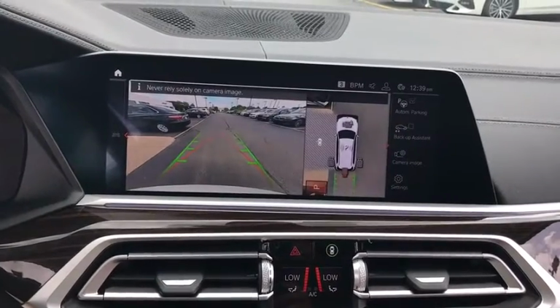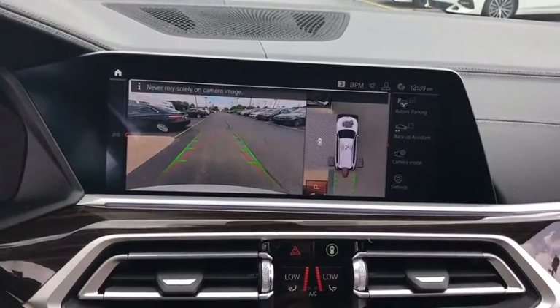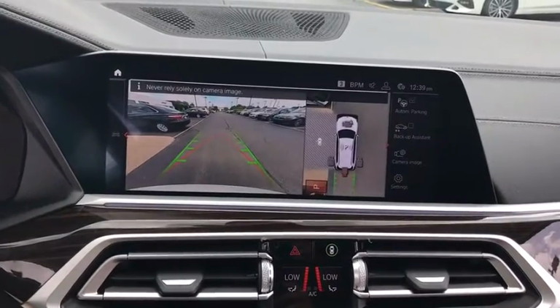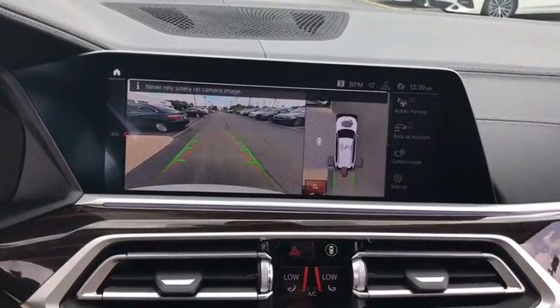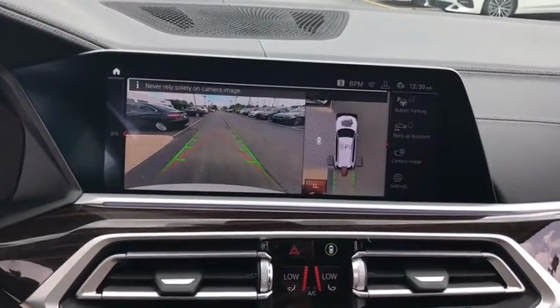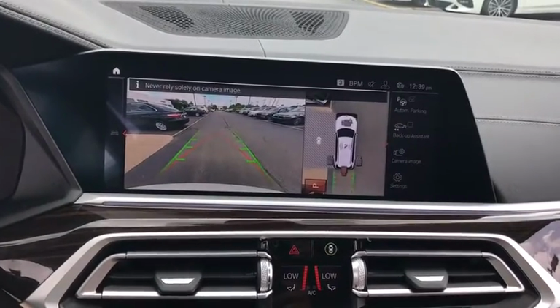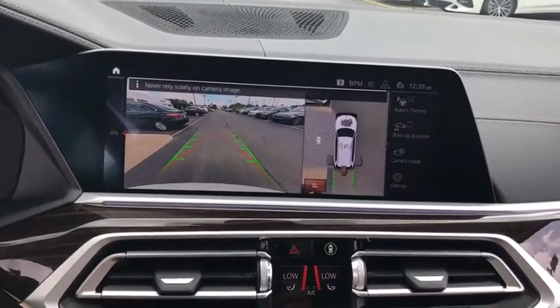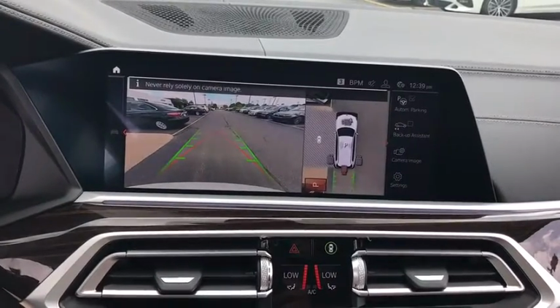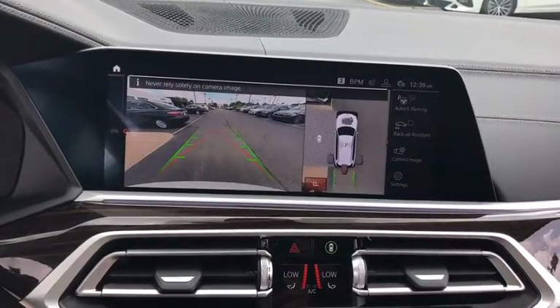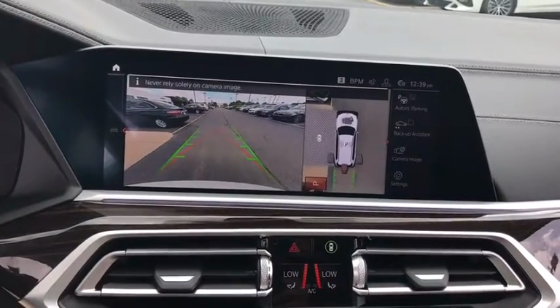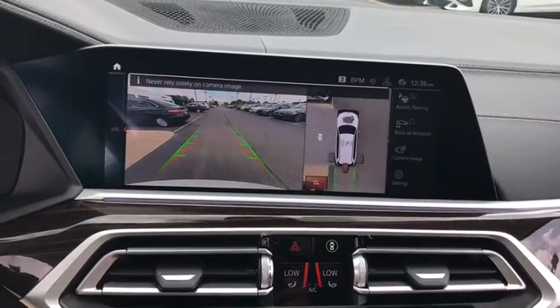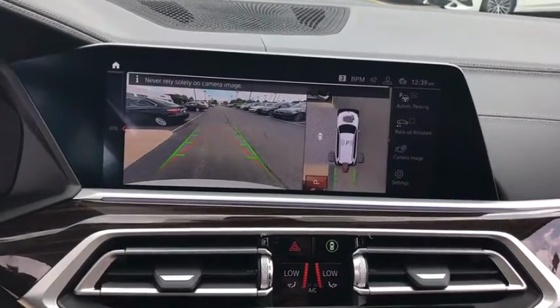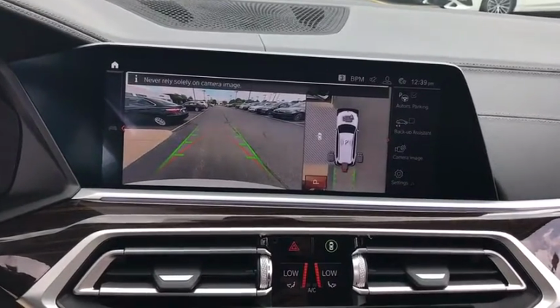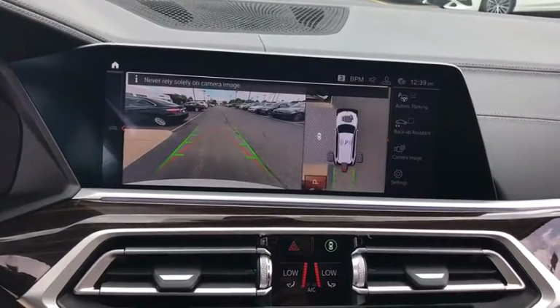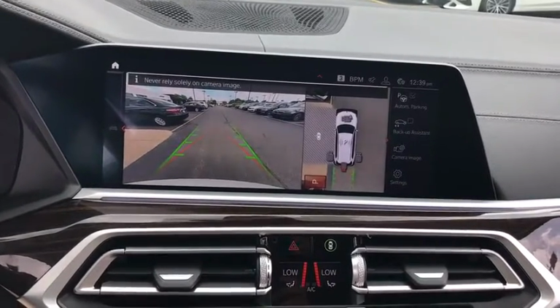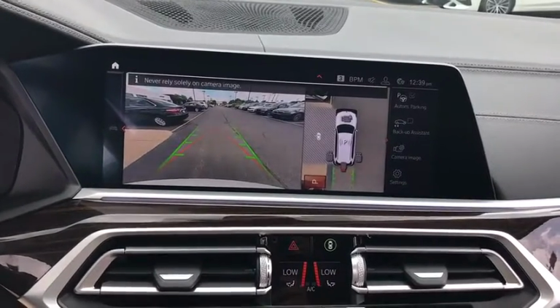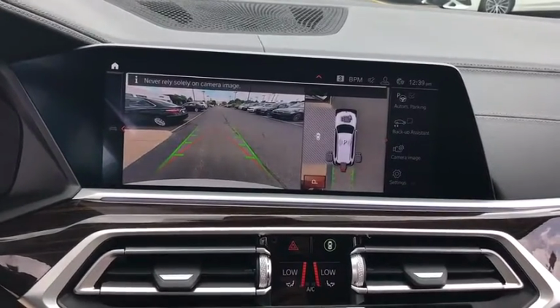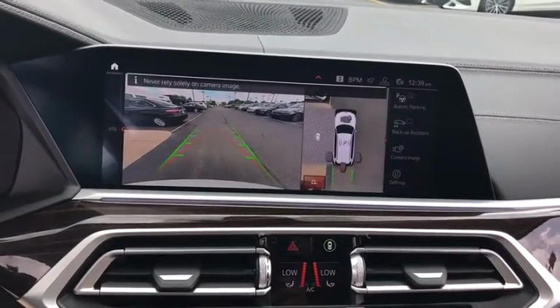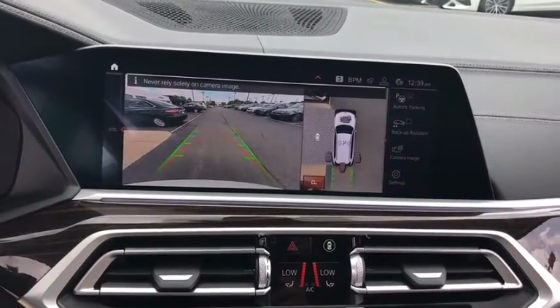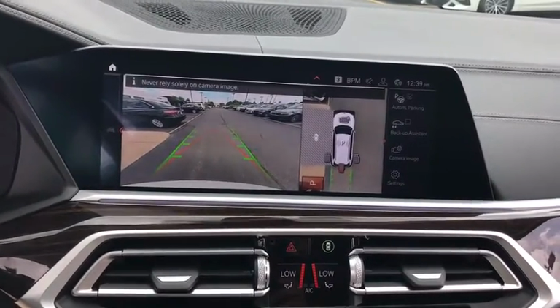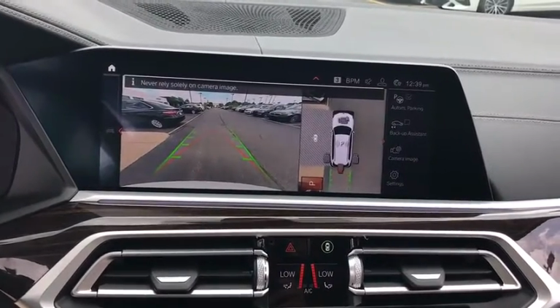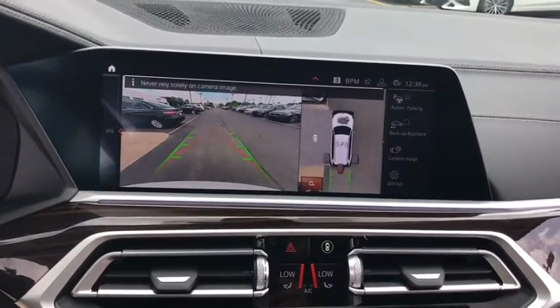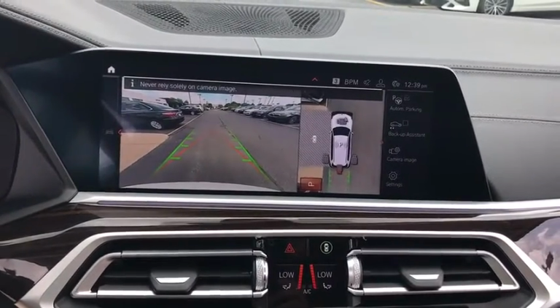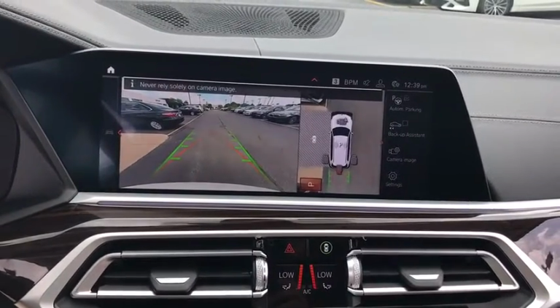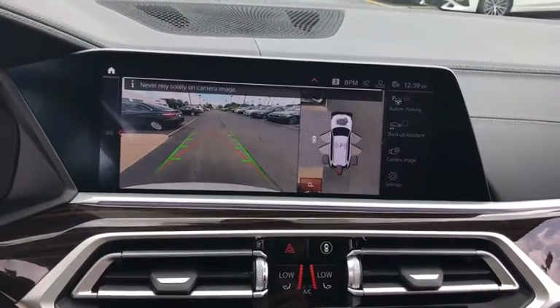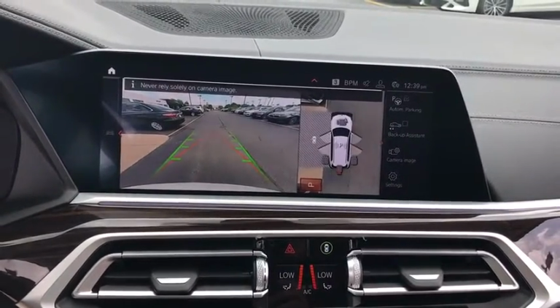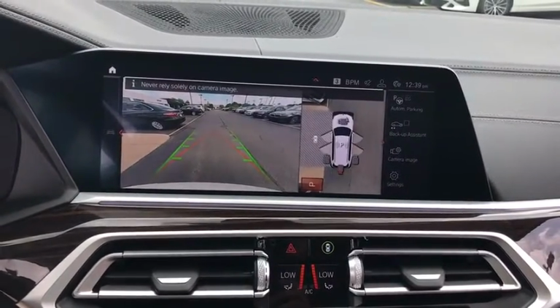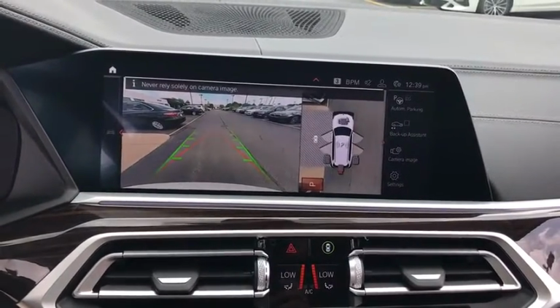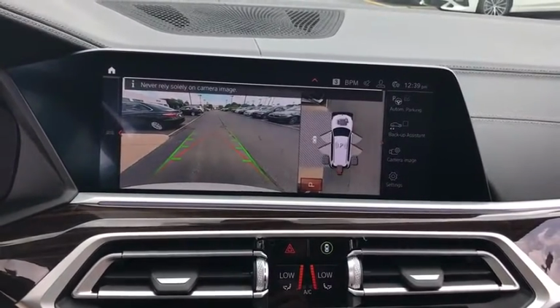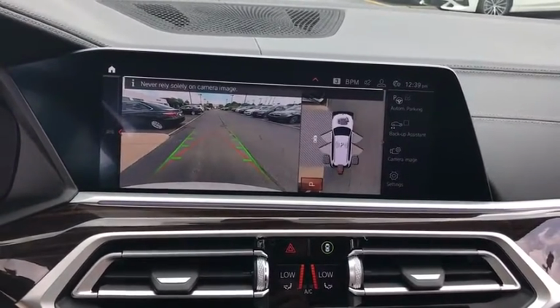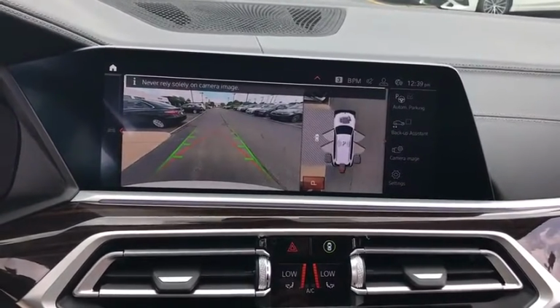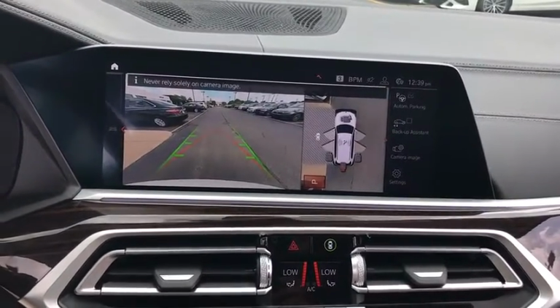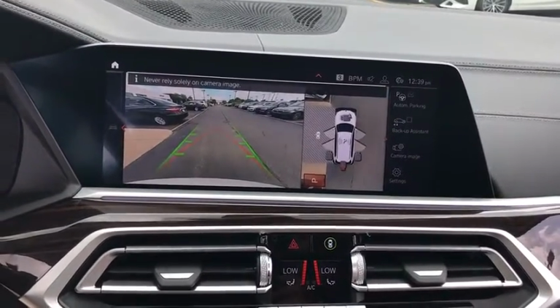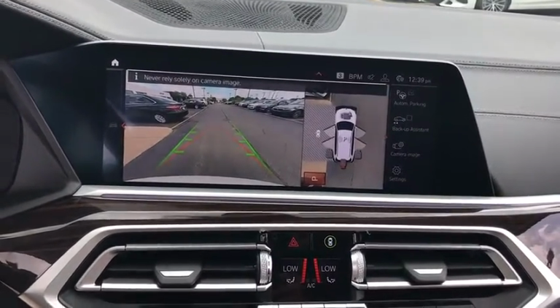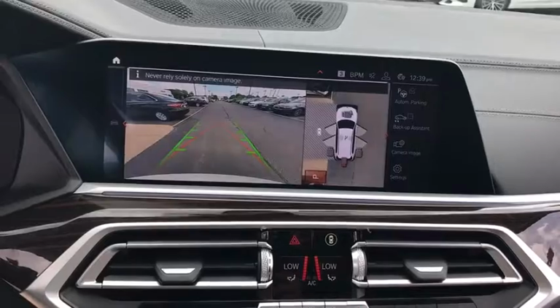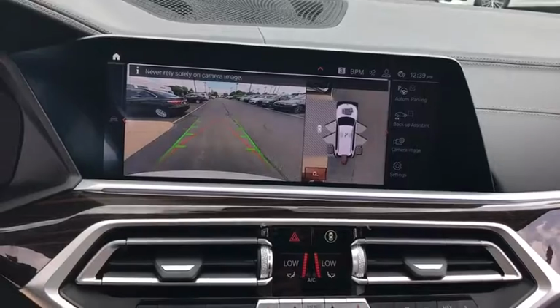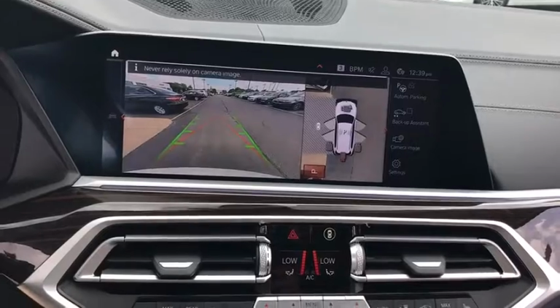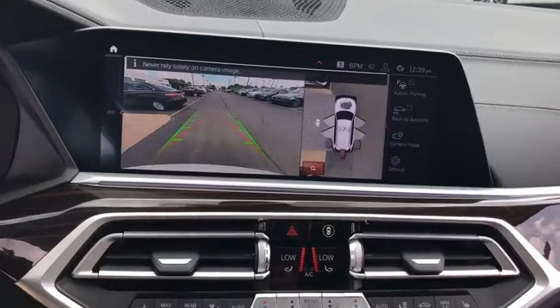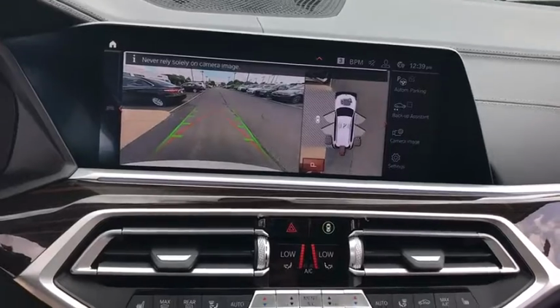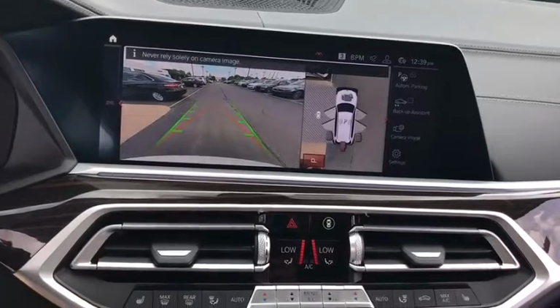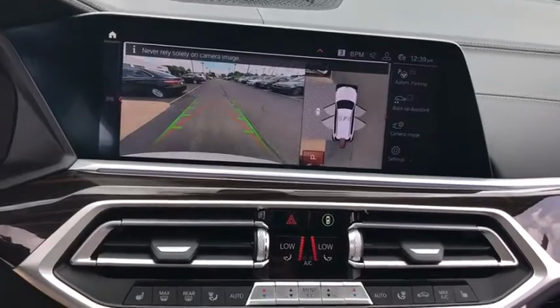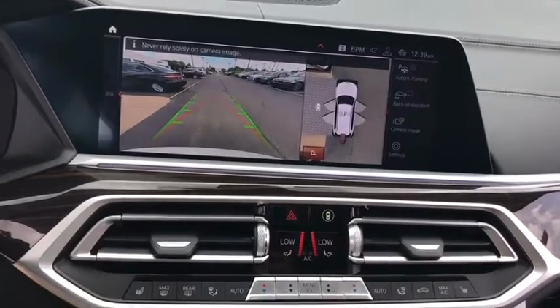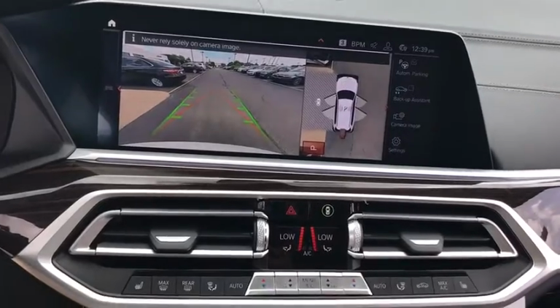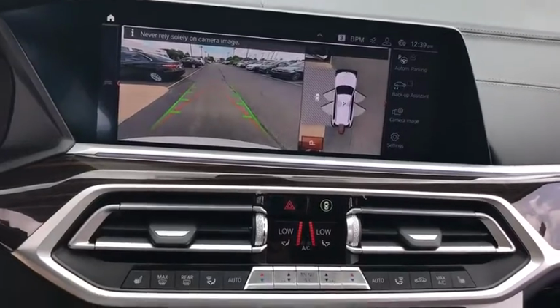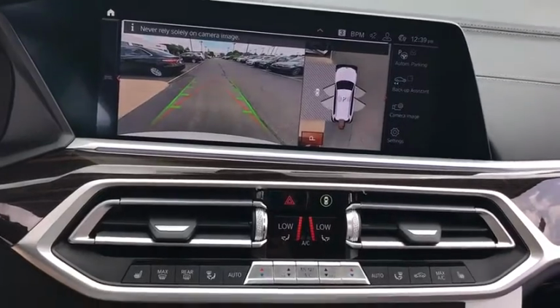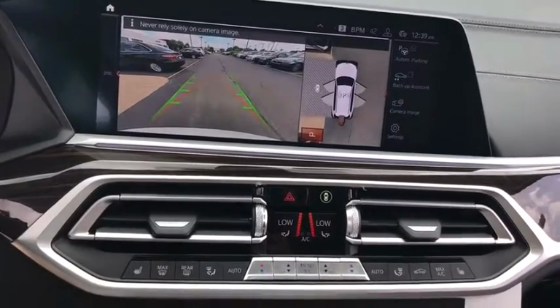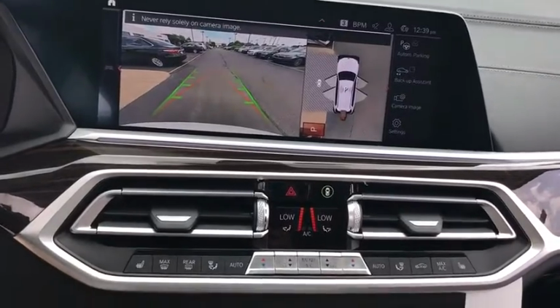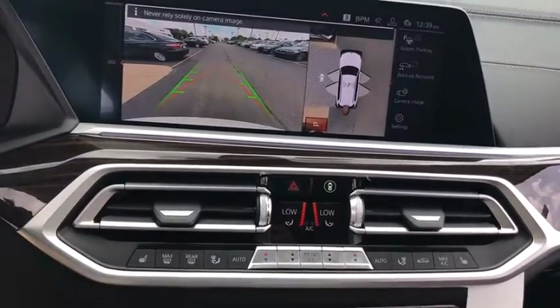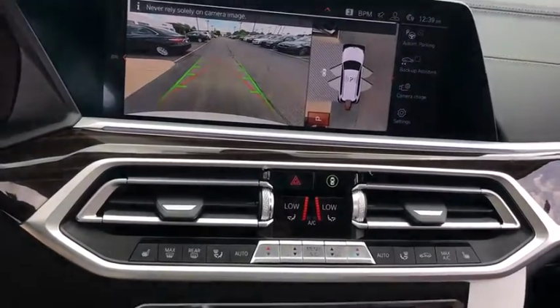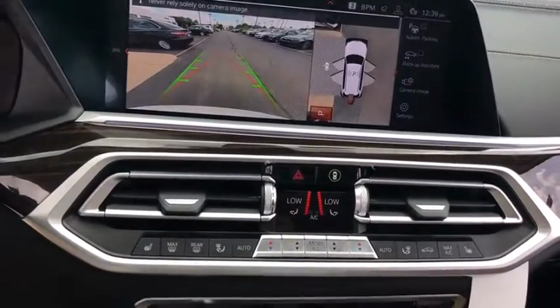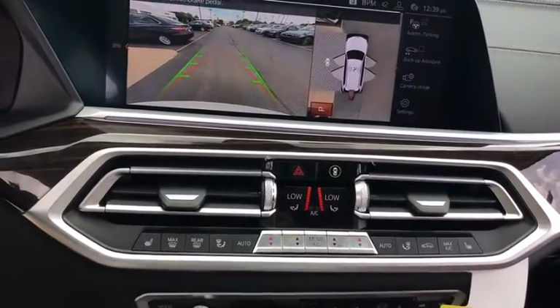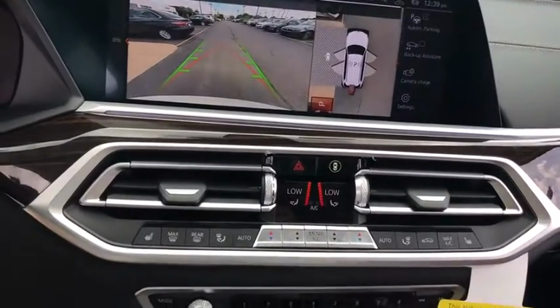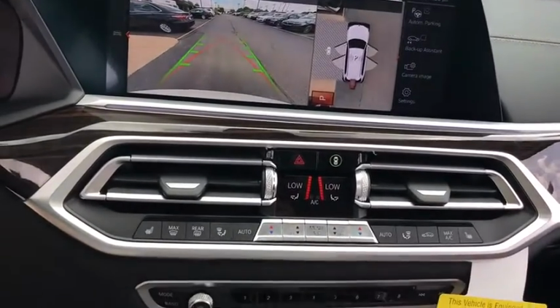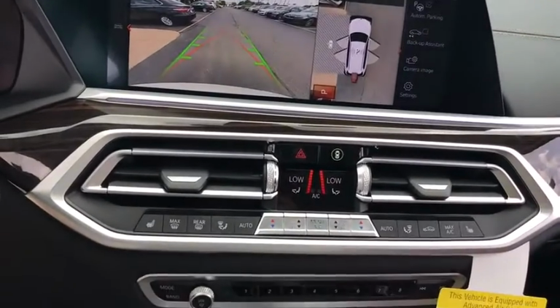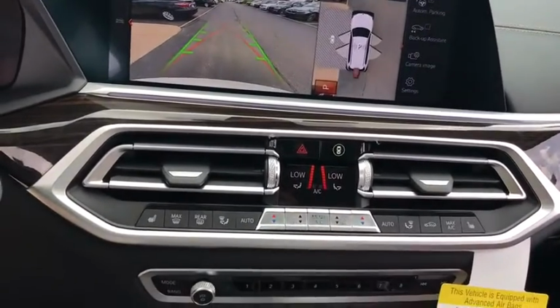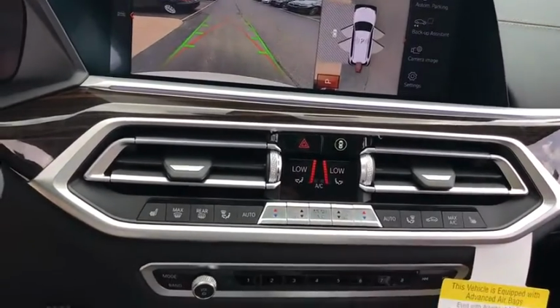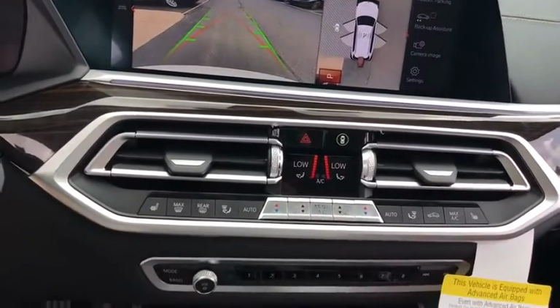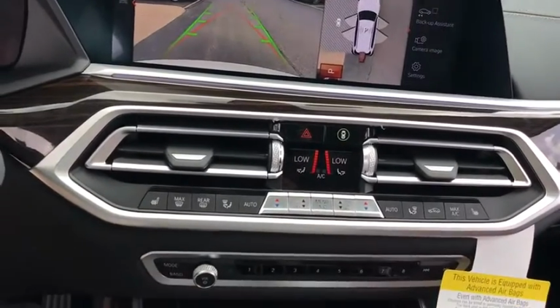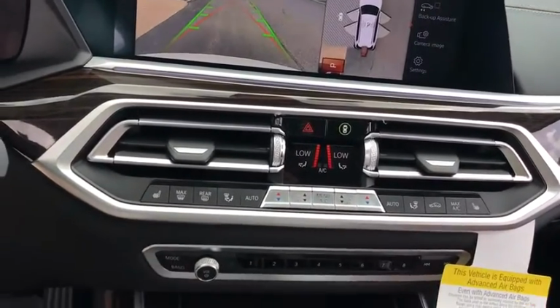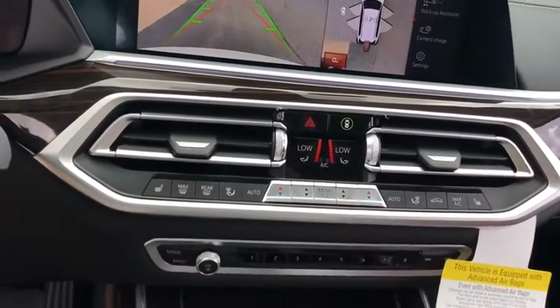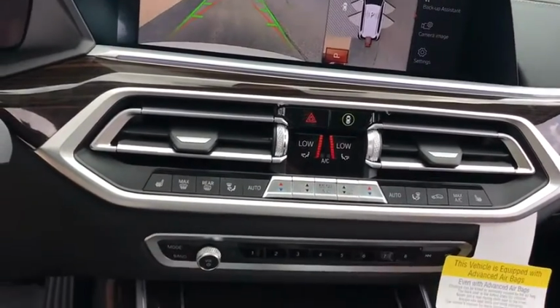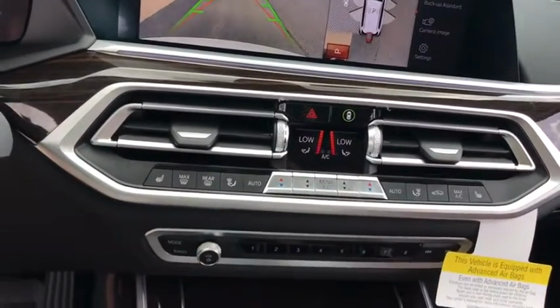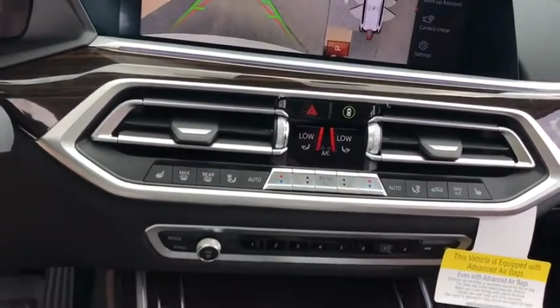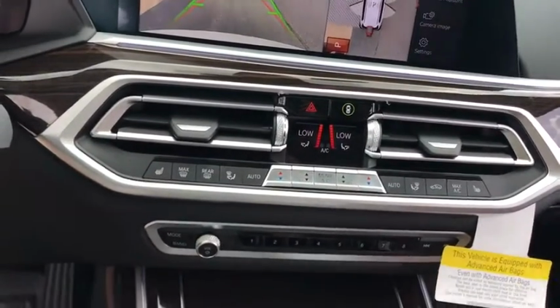Trip computer, heated front seat, rear window defroster, power windows, fog lights, panic alarm.